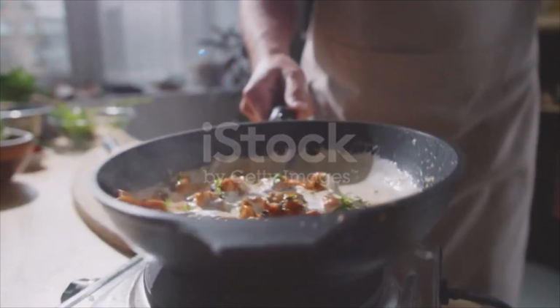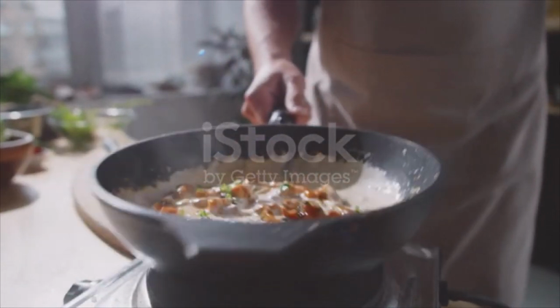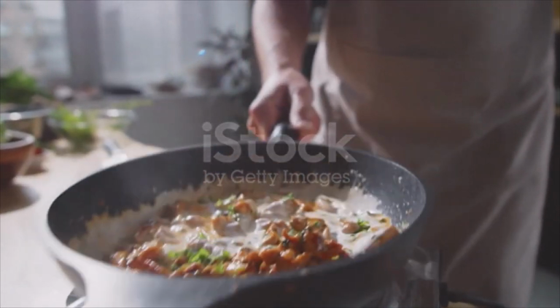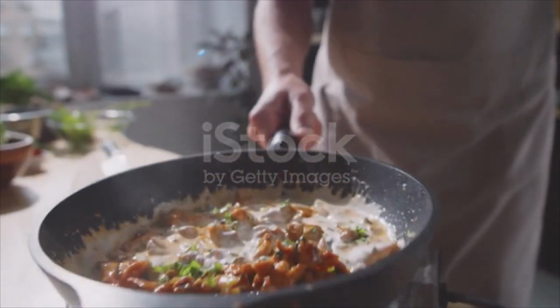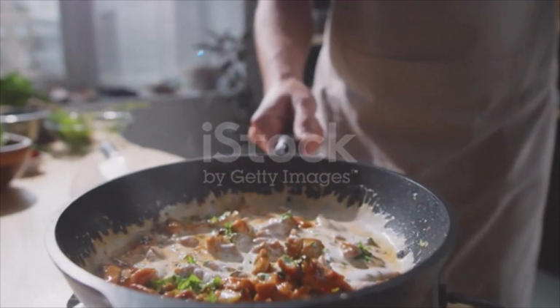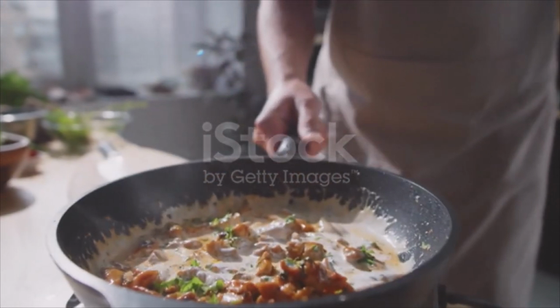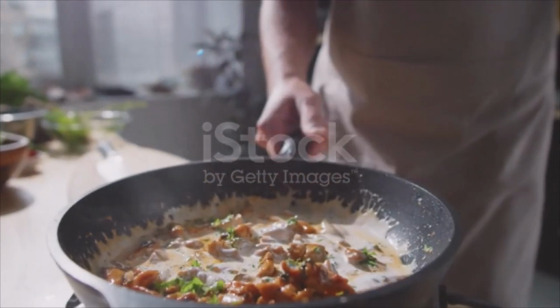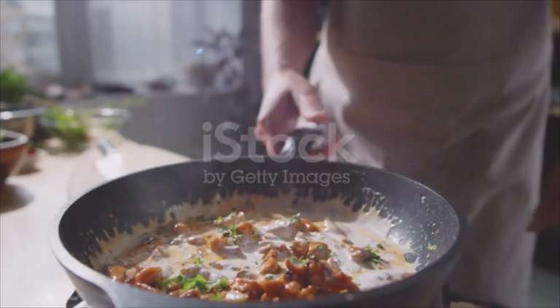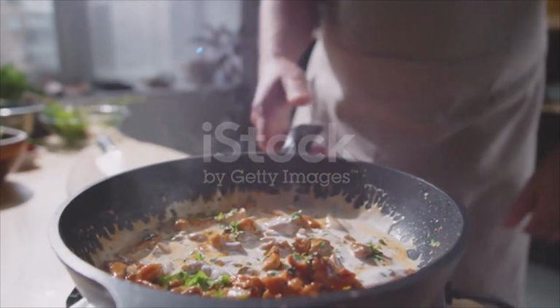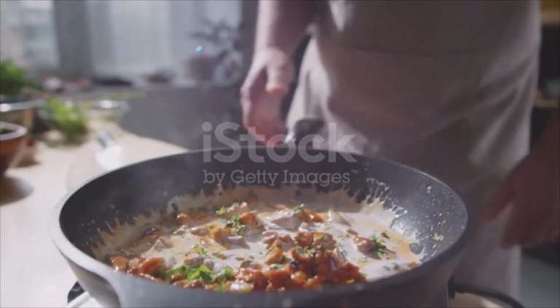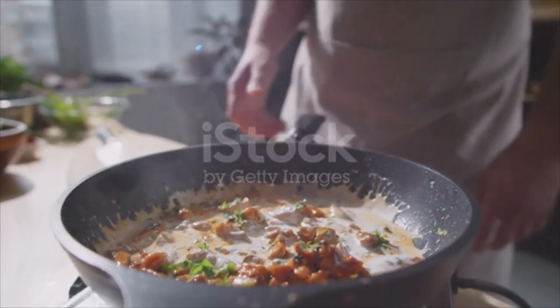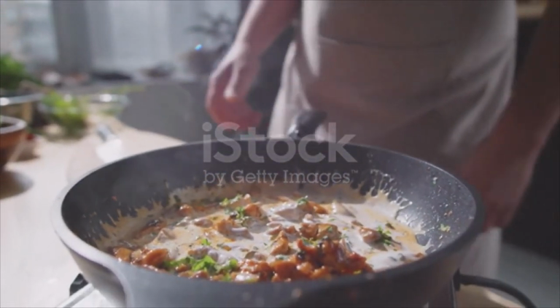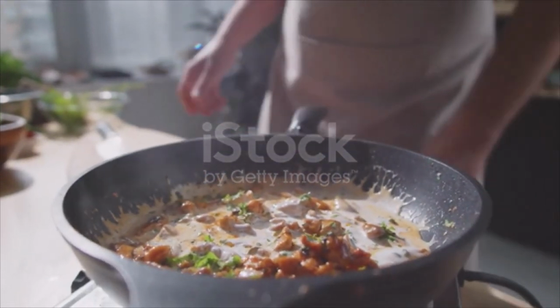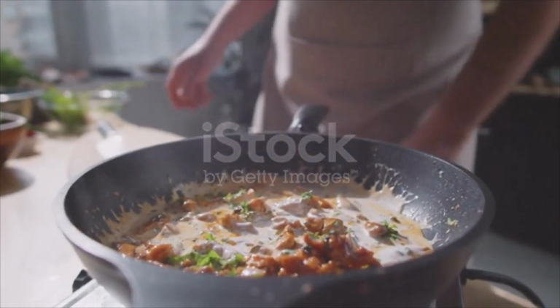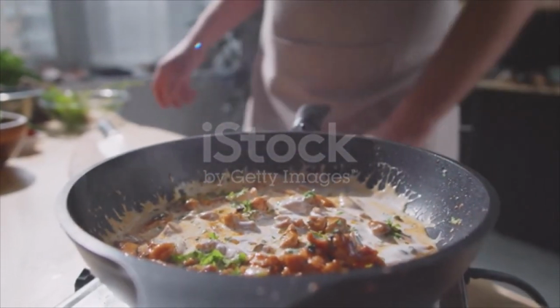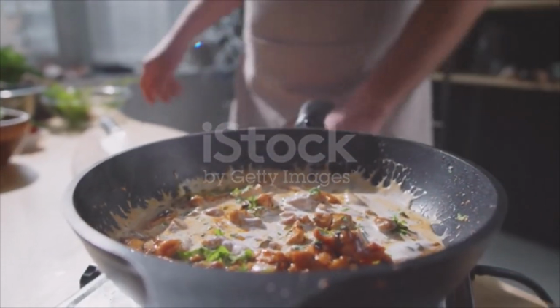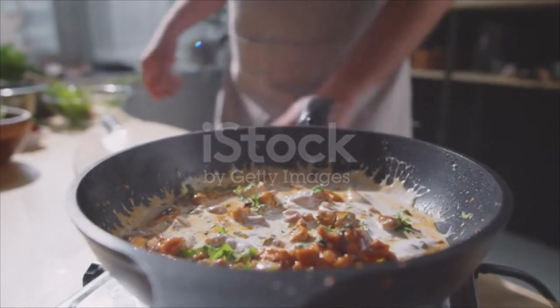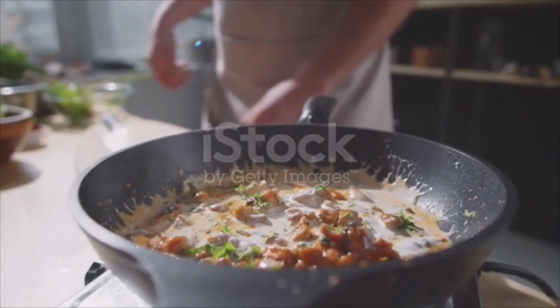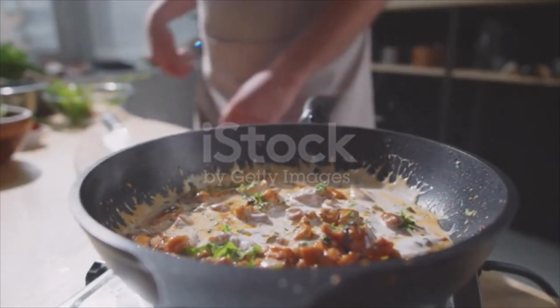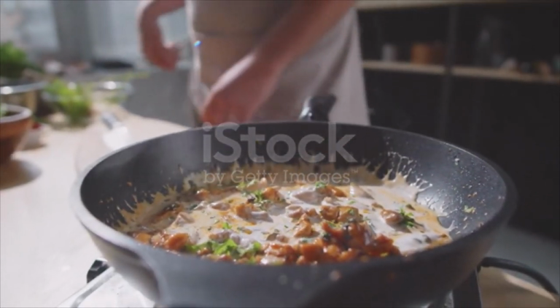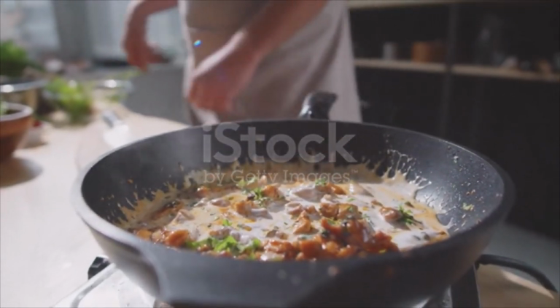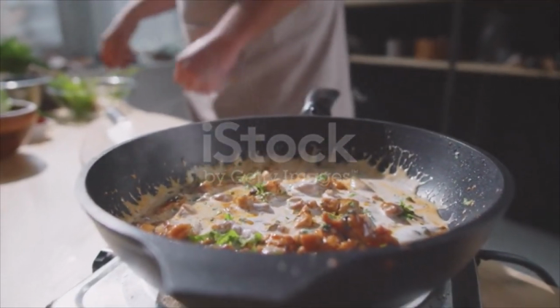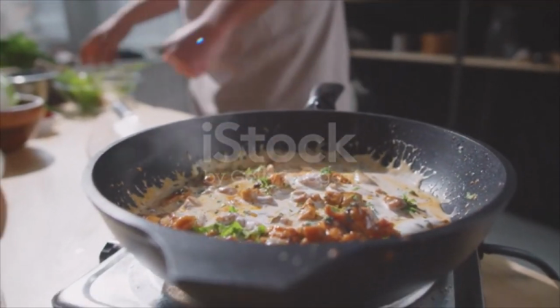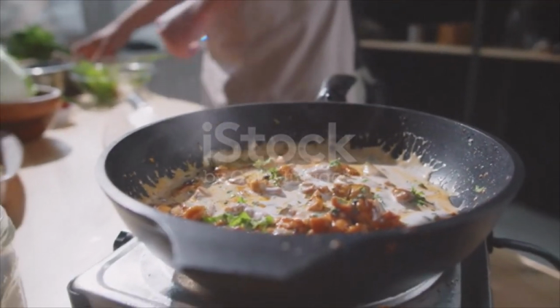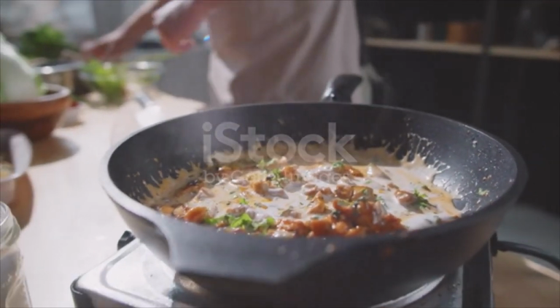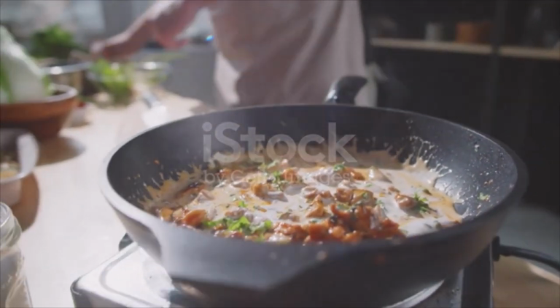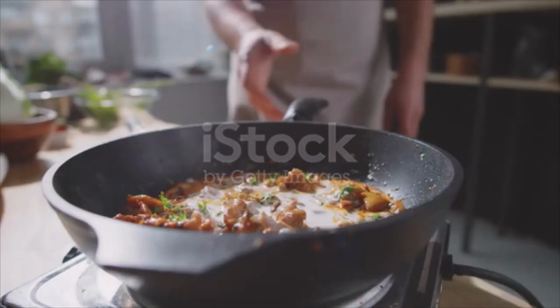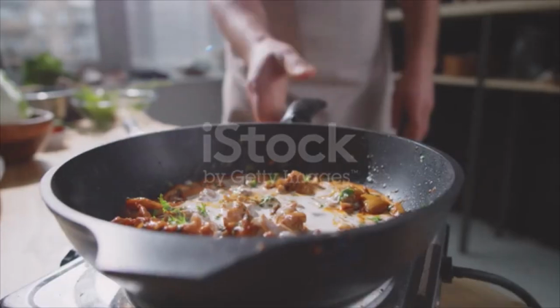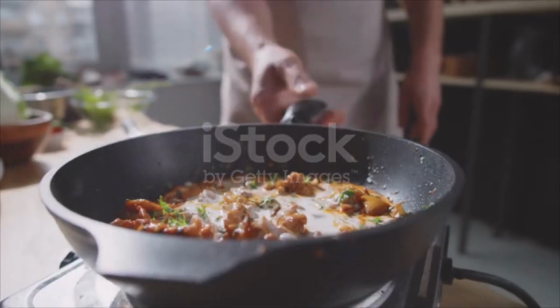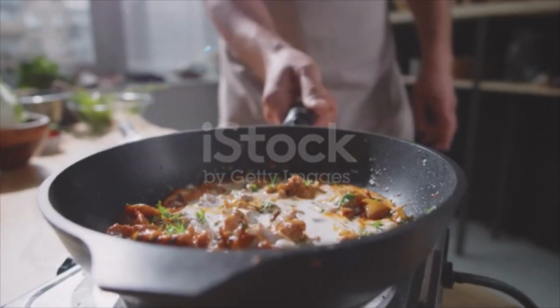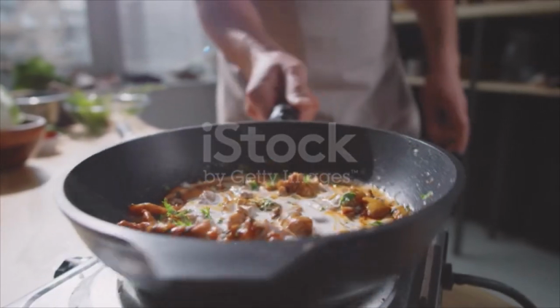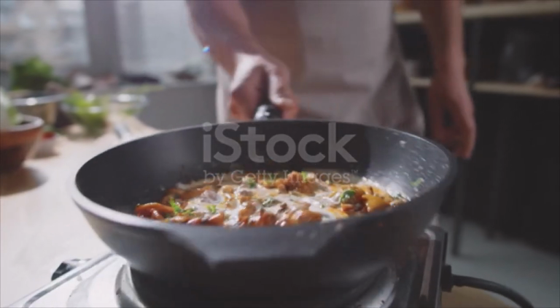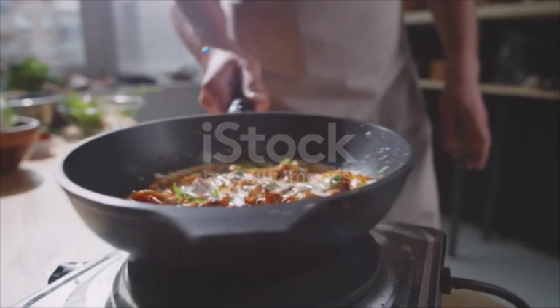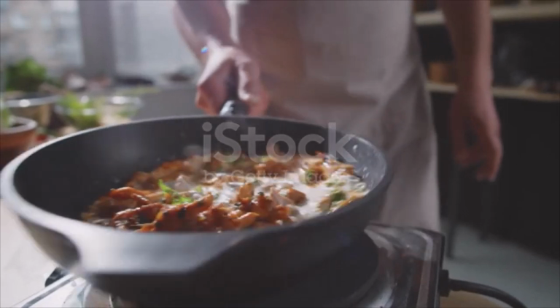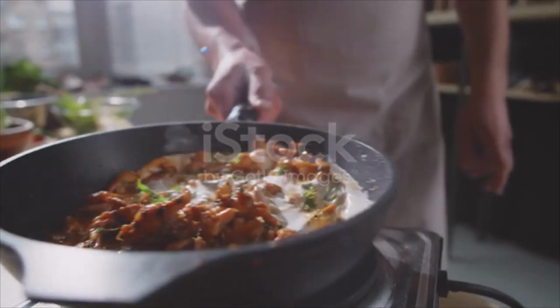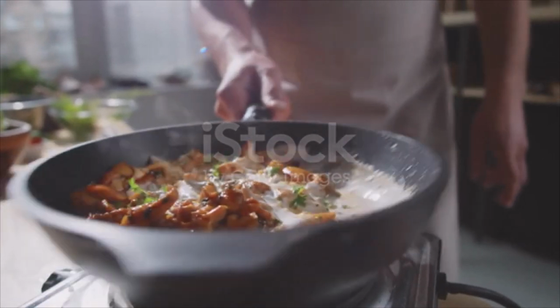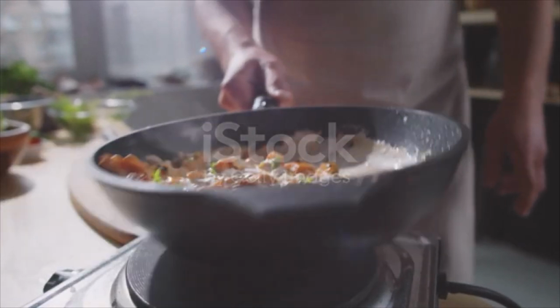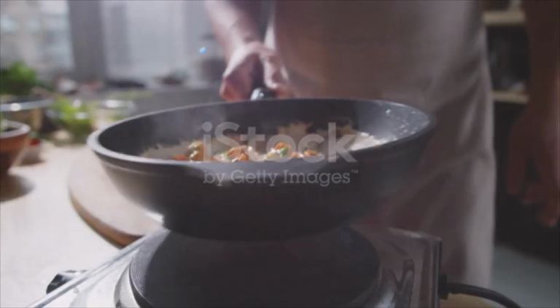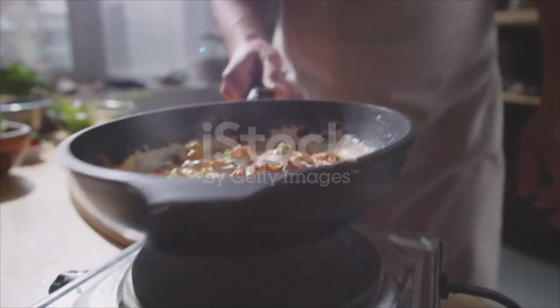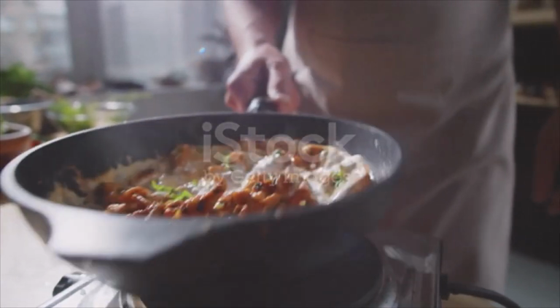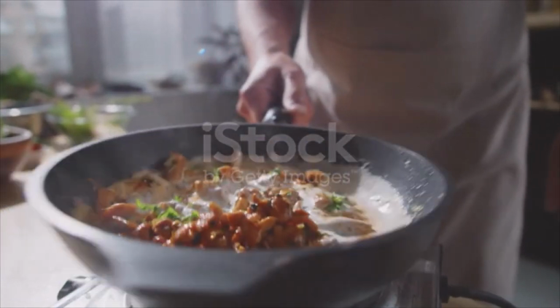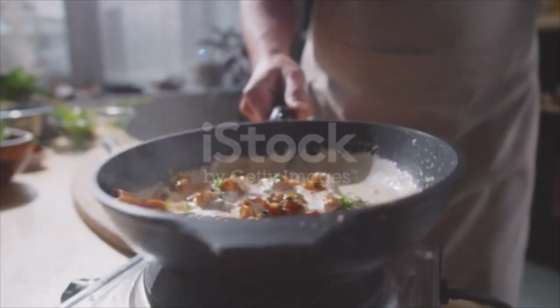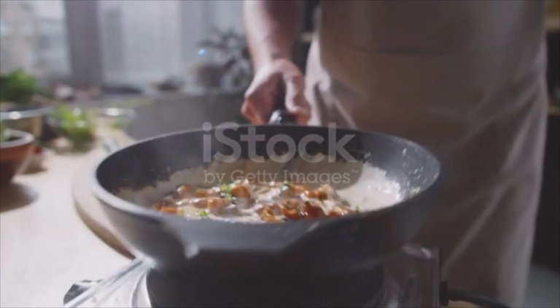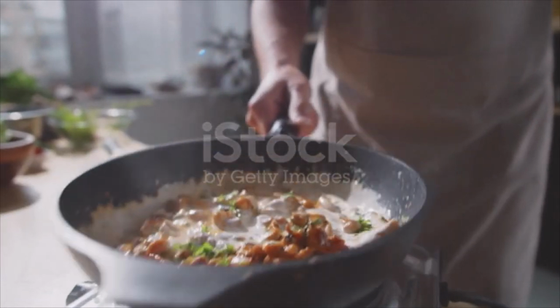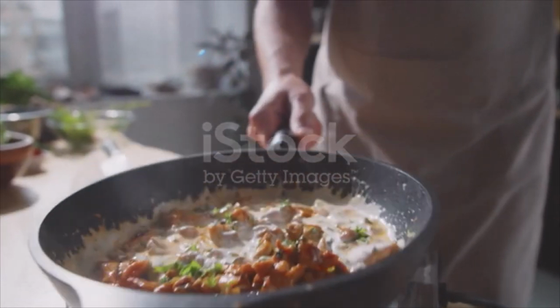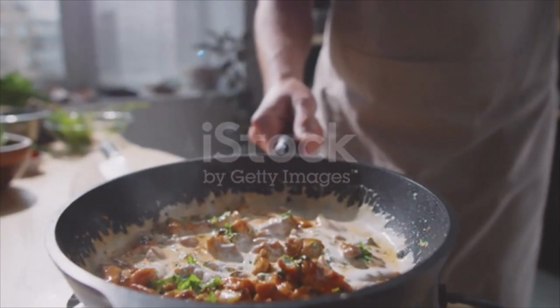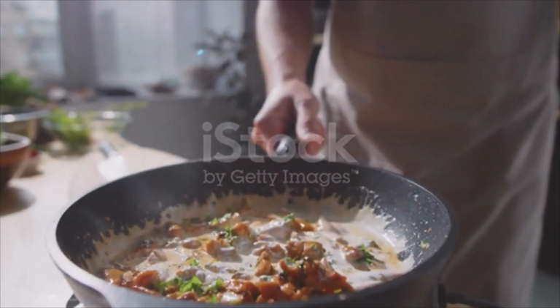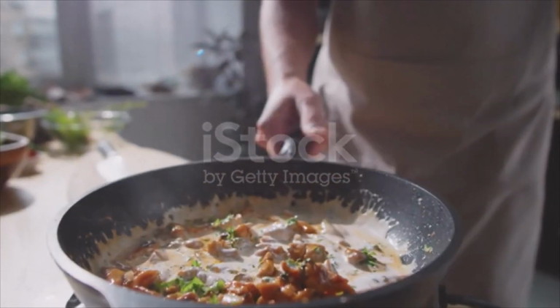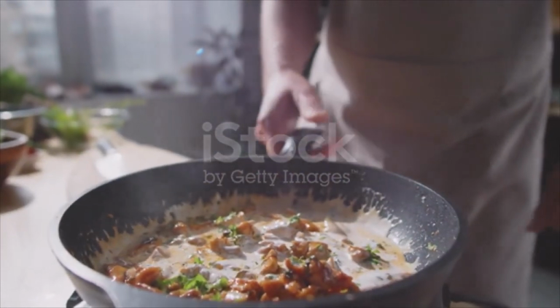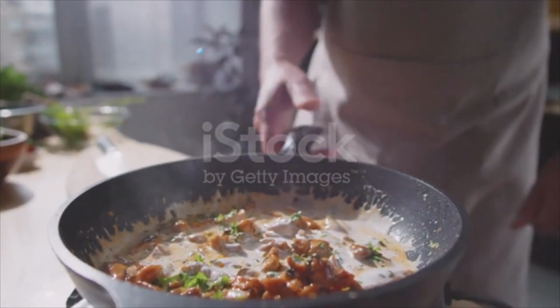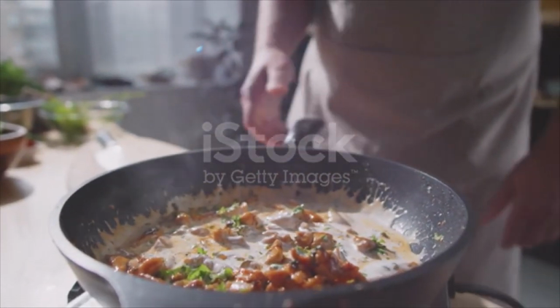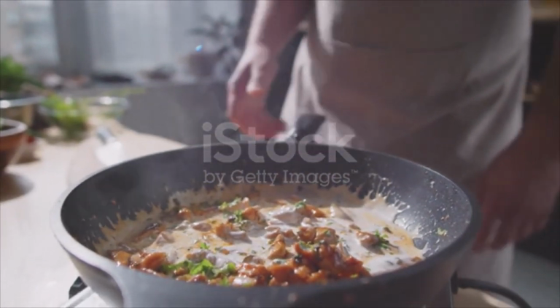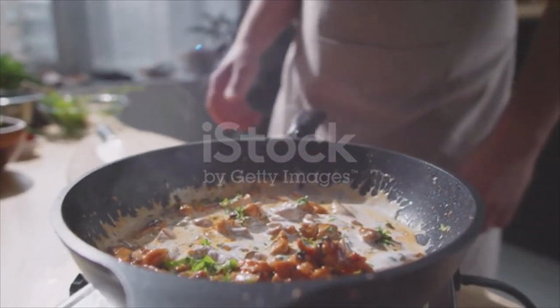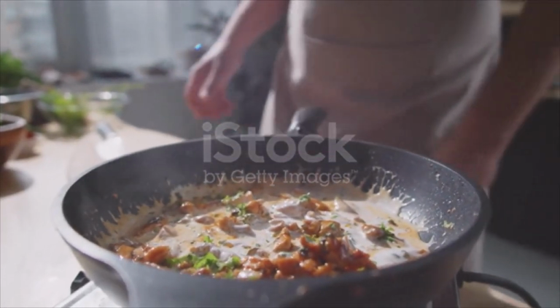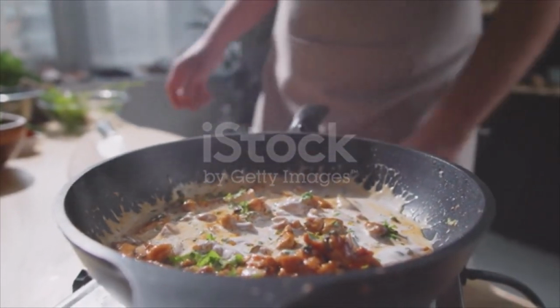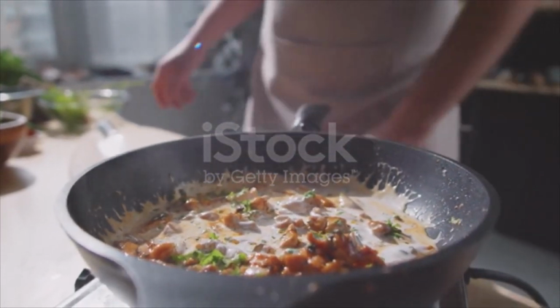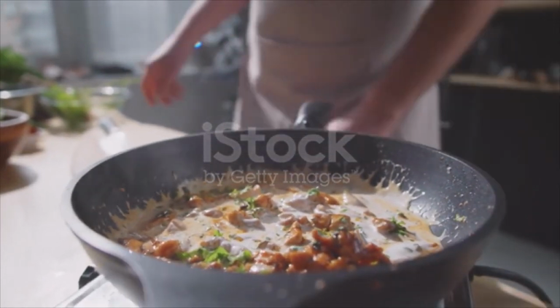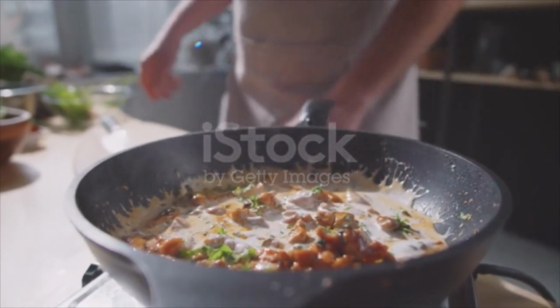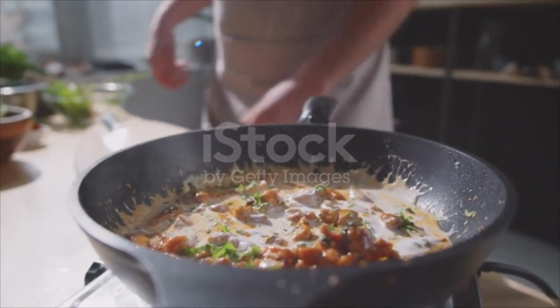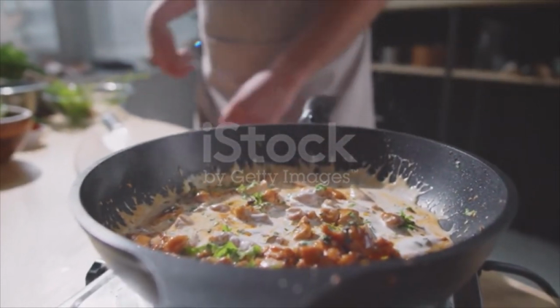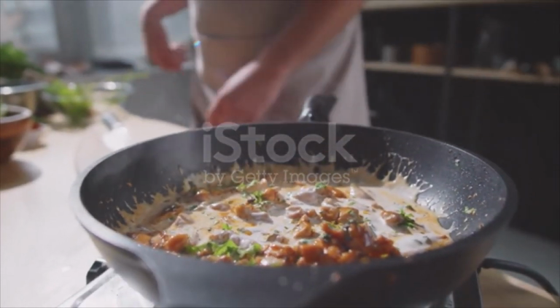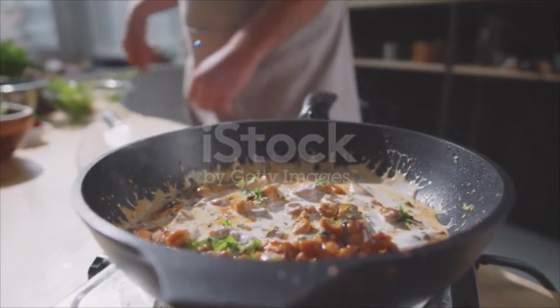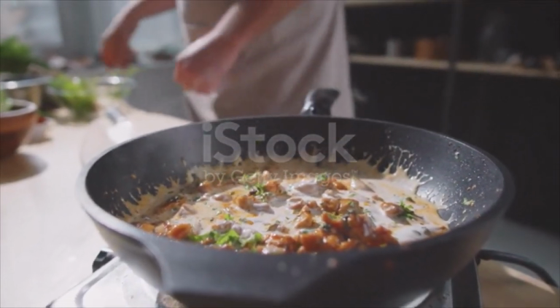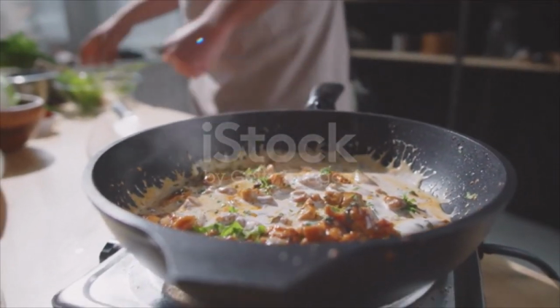Cut fine one herb bouquet, a few cloves and a few peppercorns. Add the duck. Let all cook slowly with one cup of stock until tender.